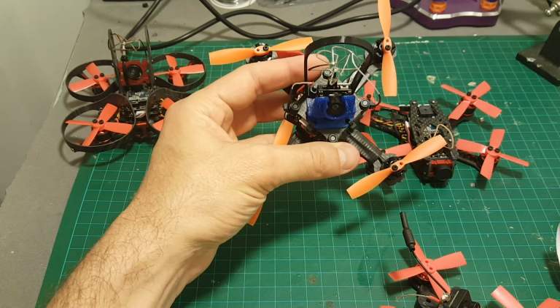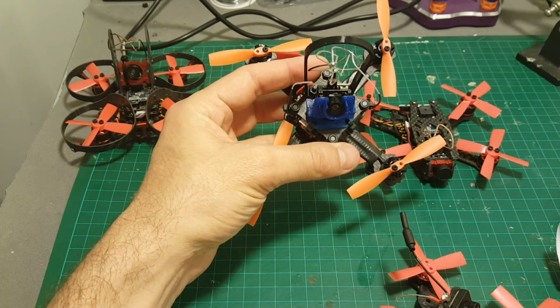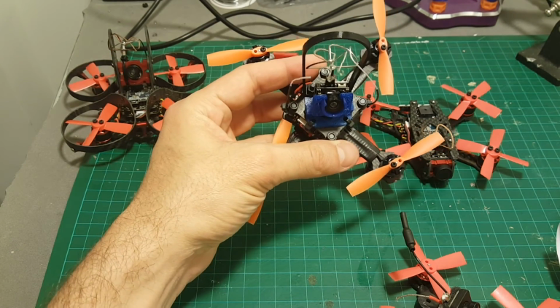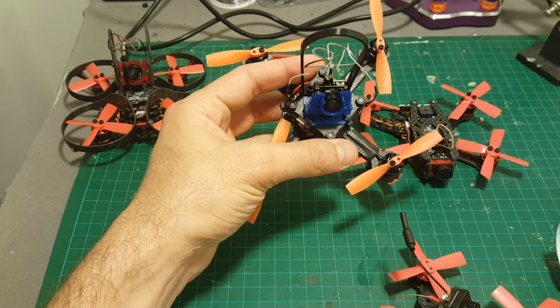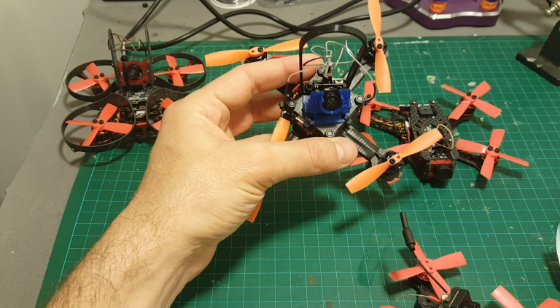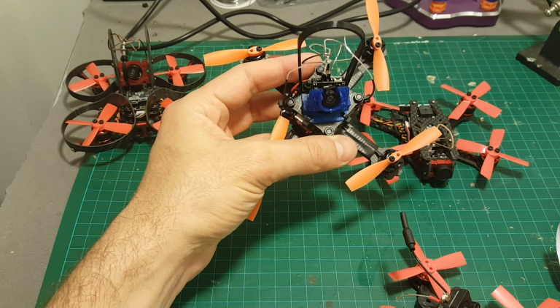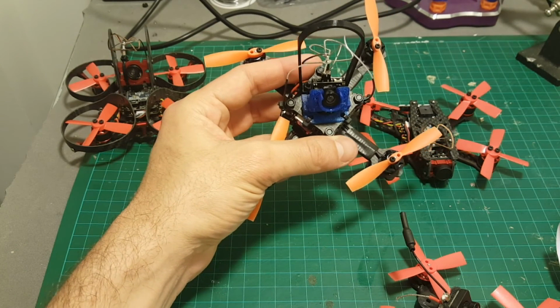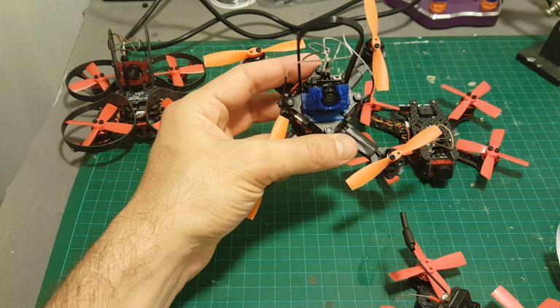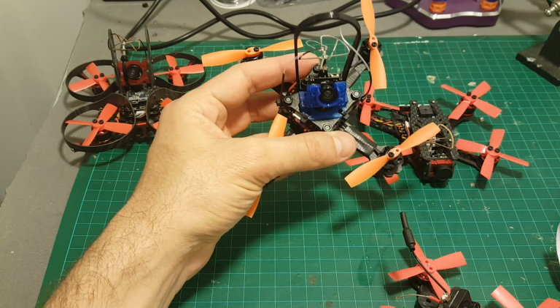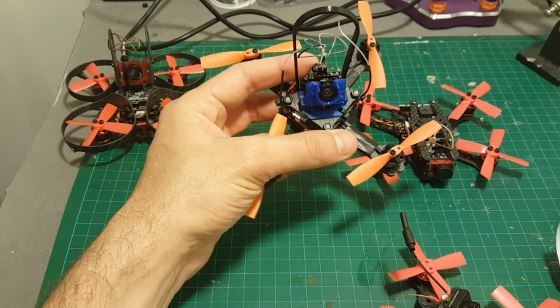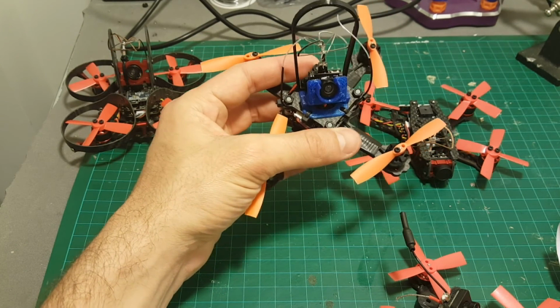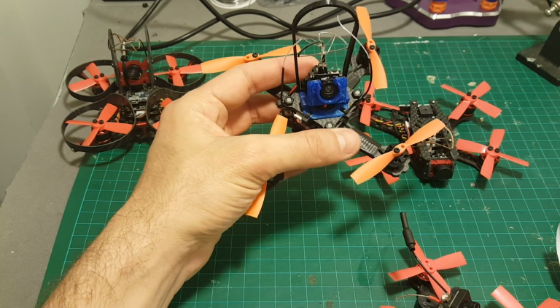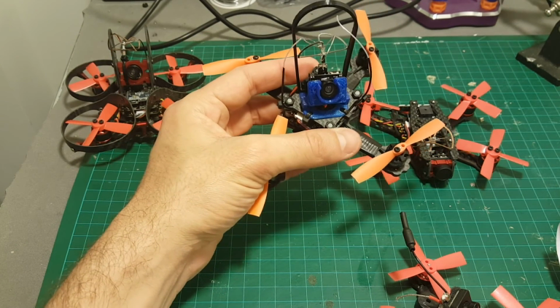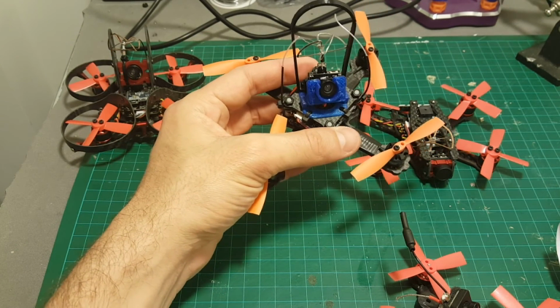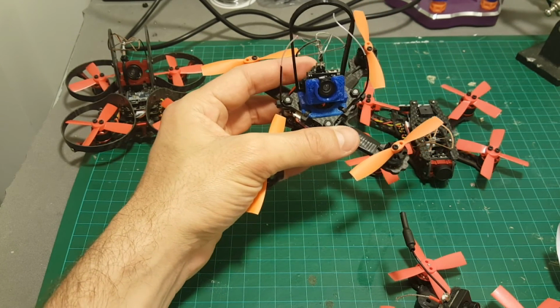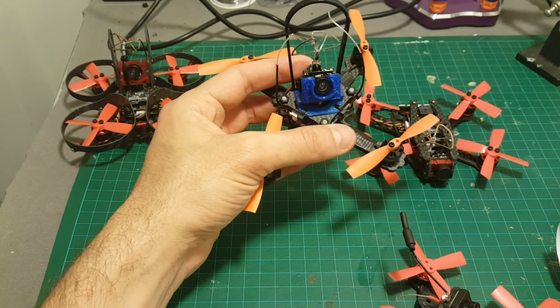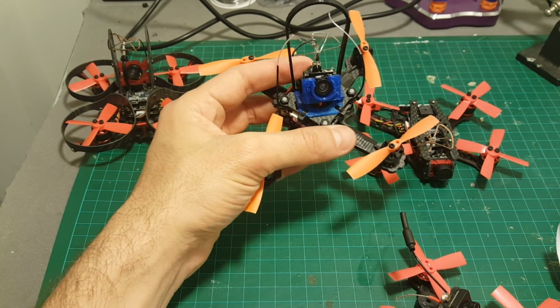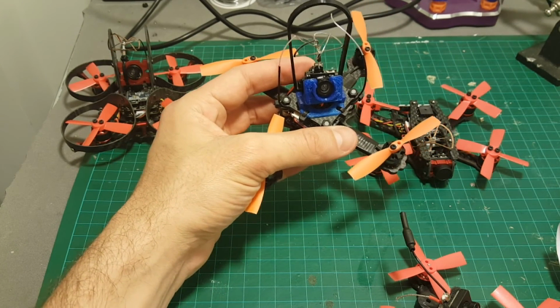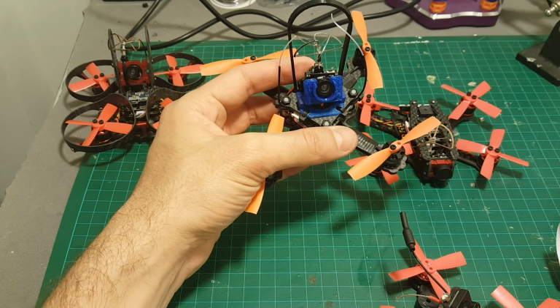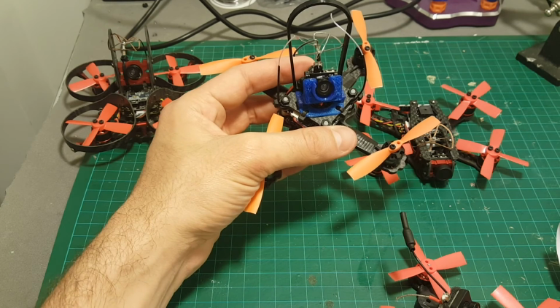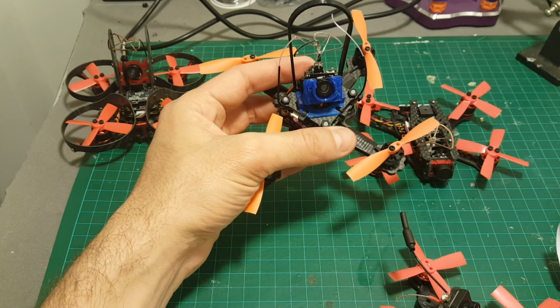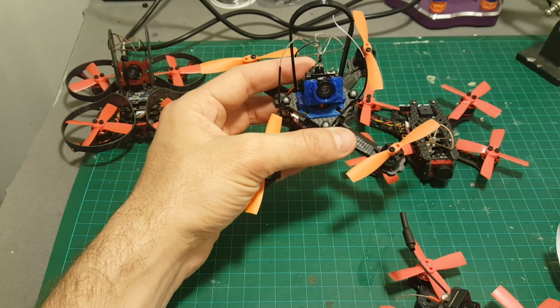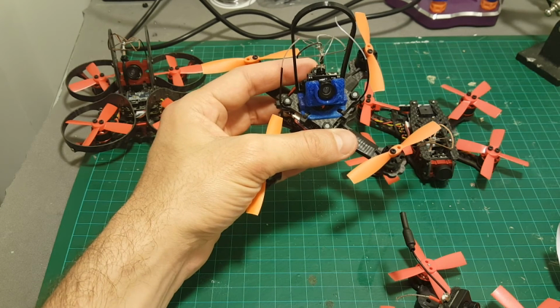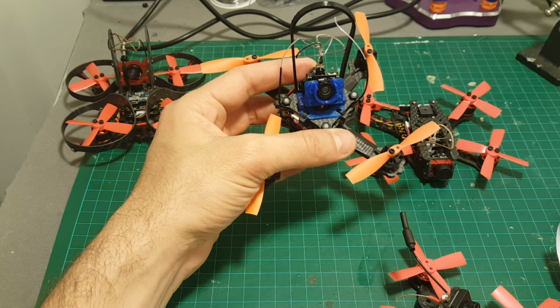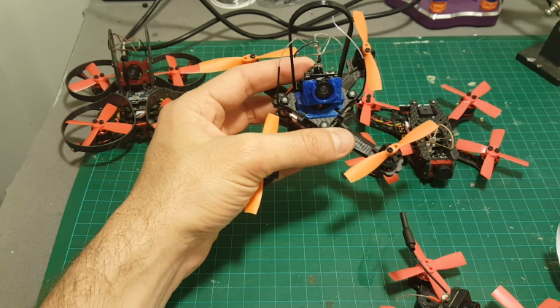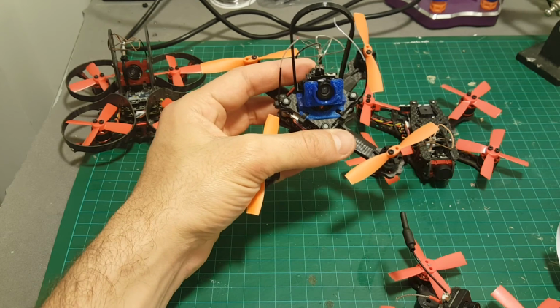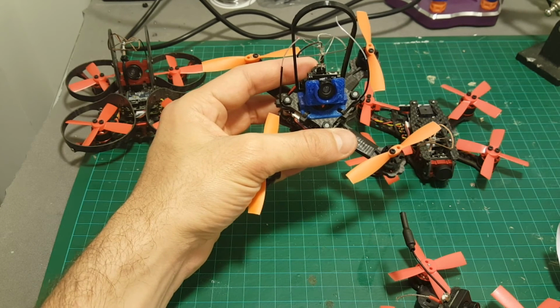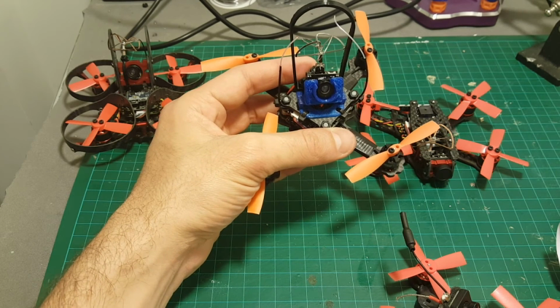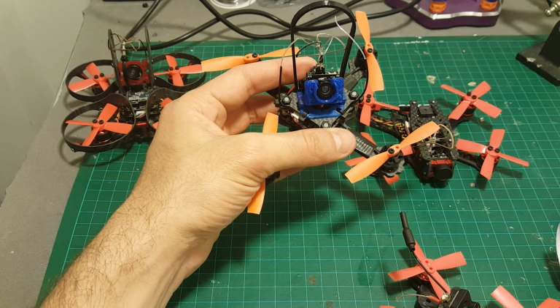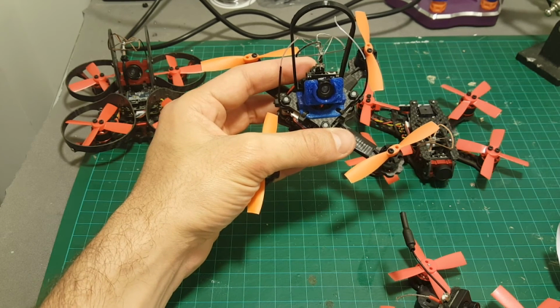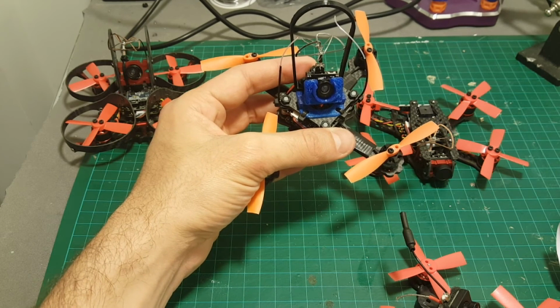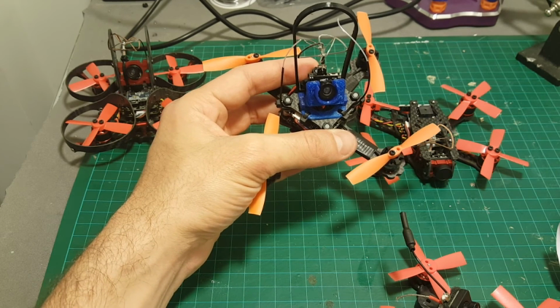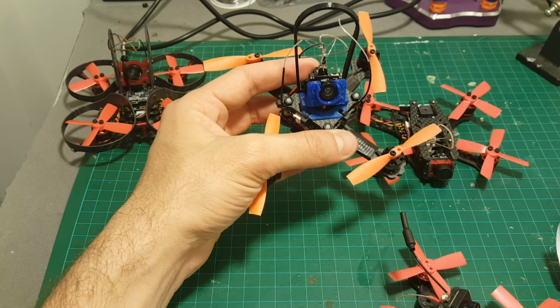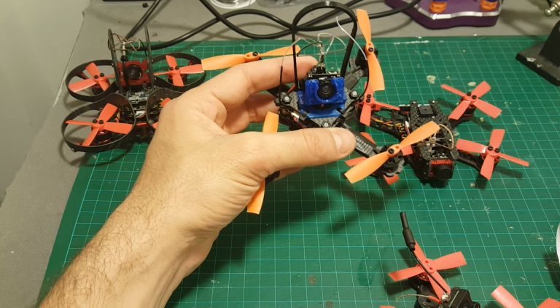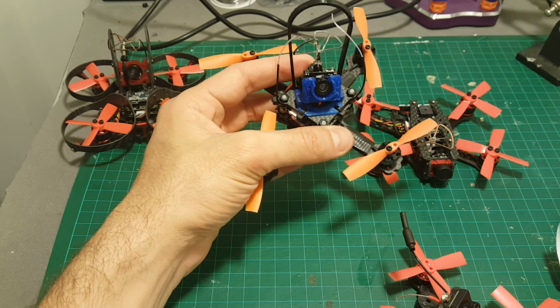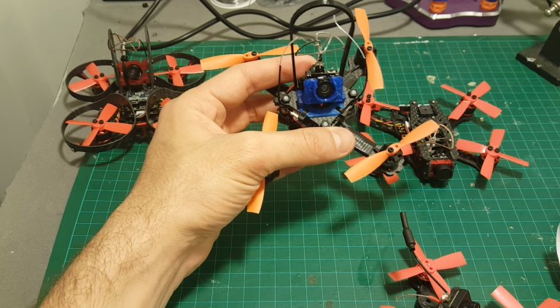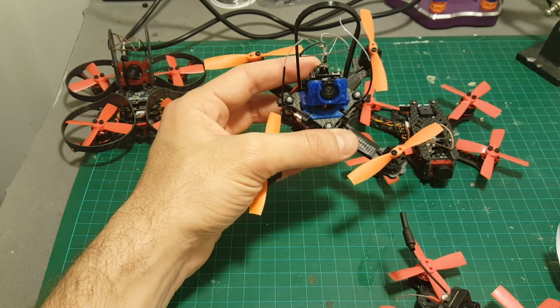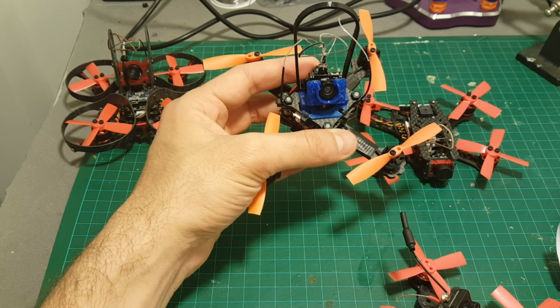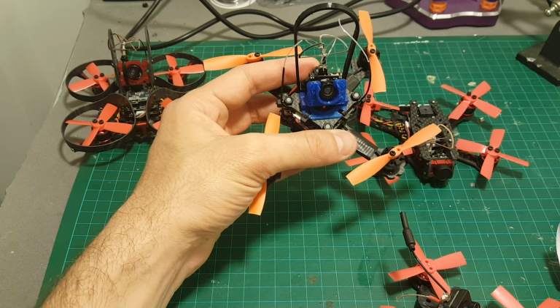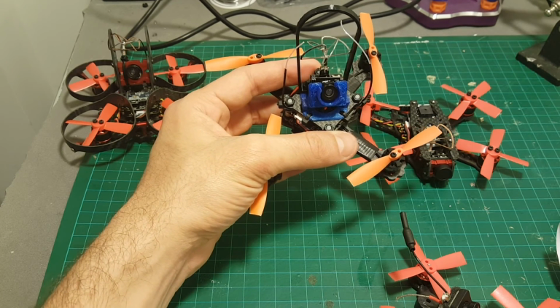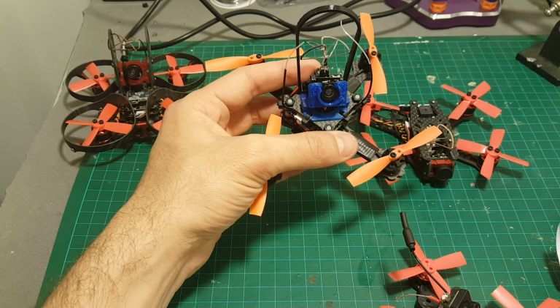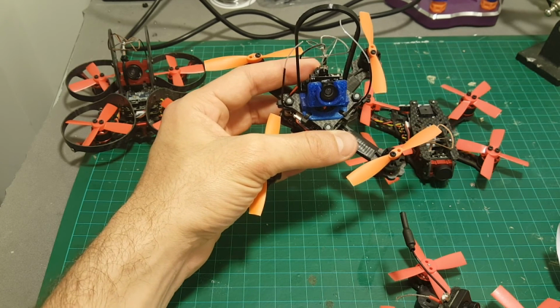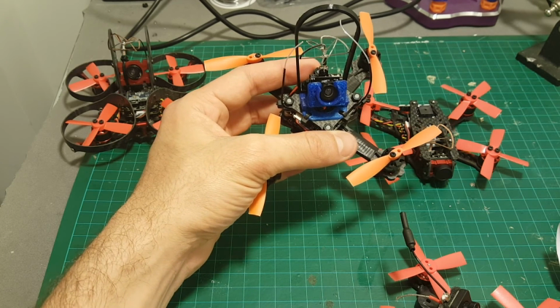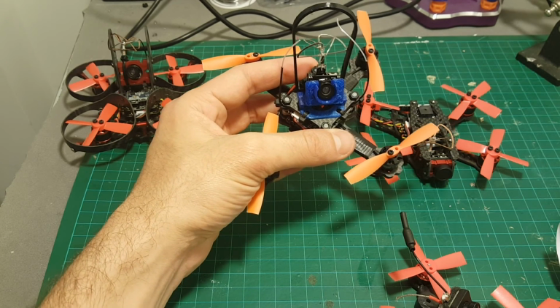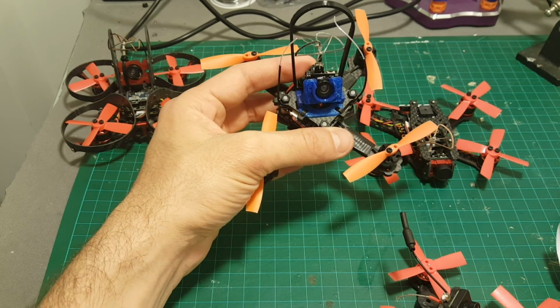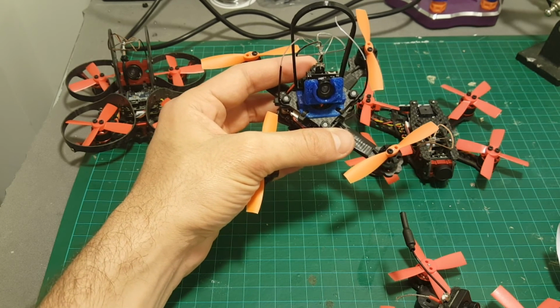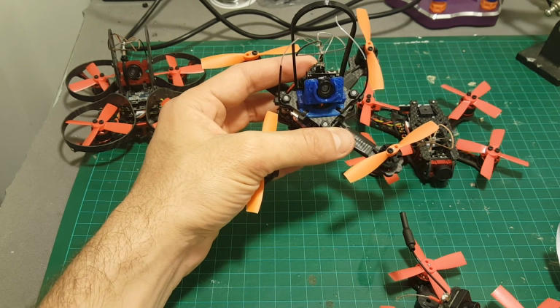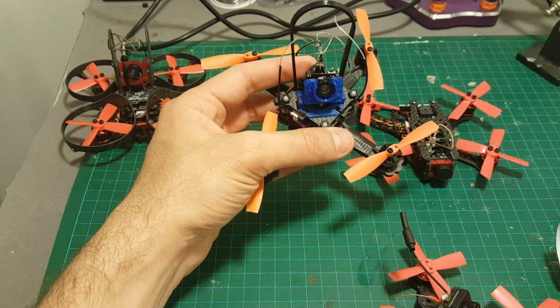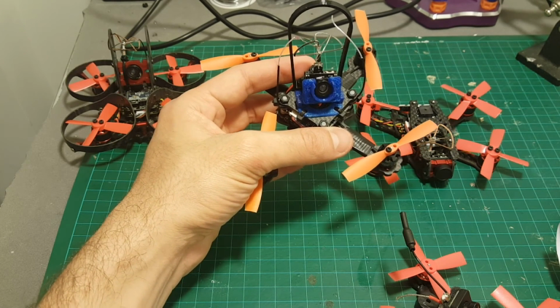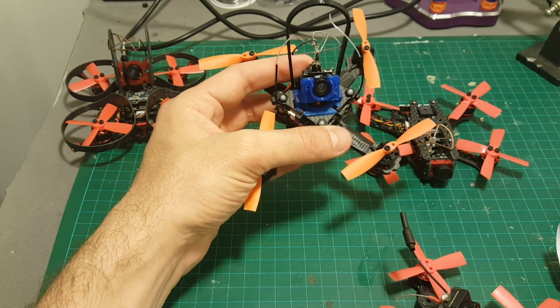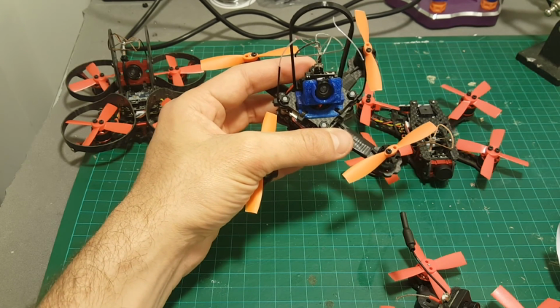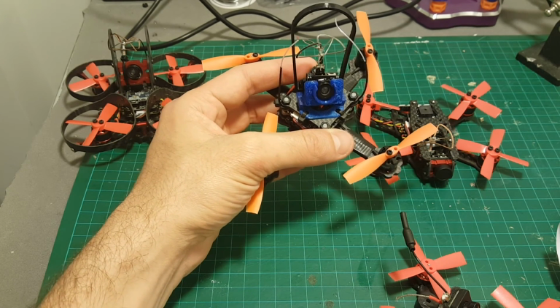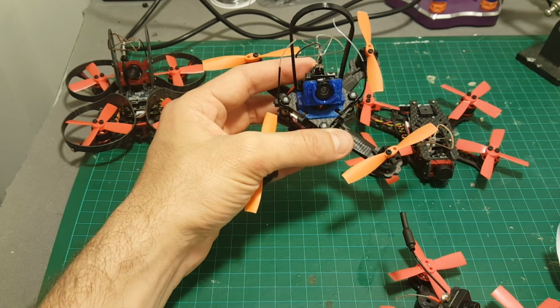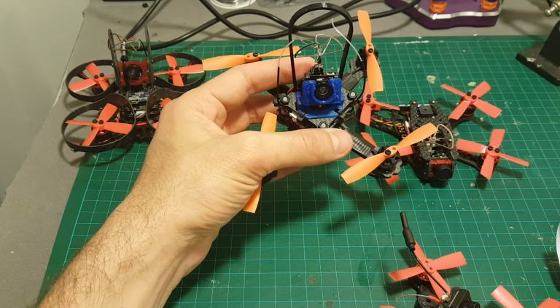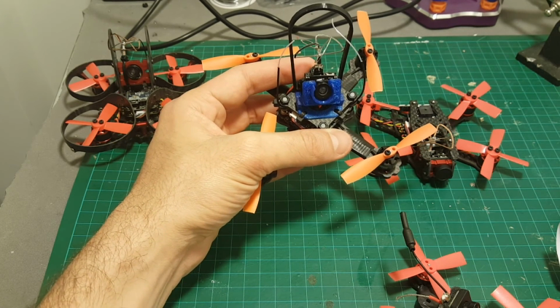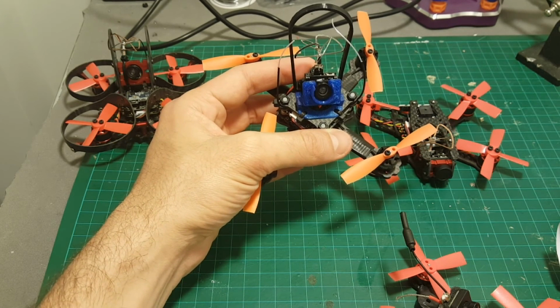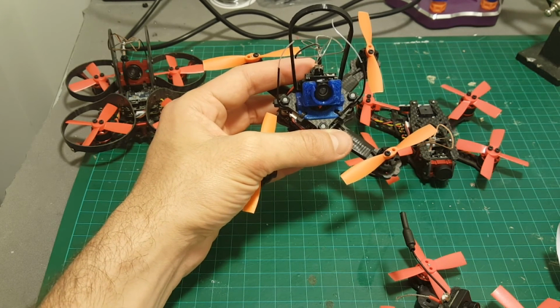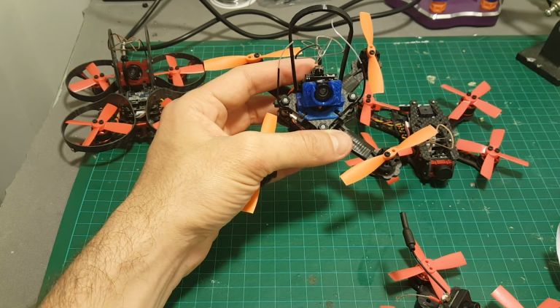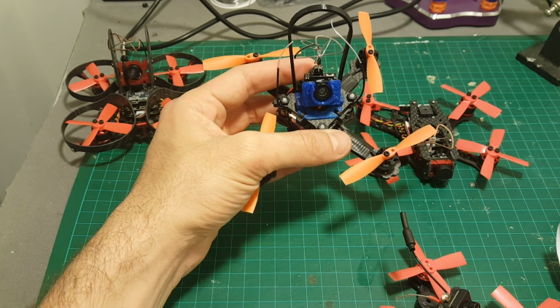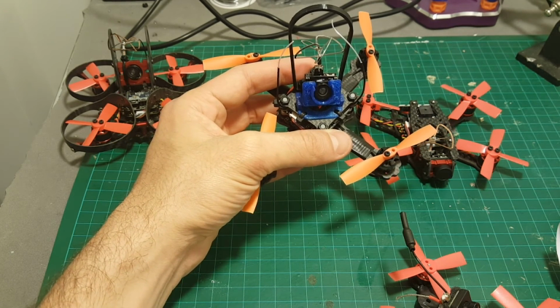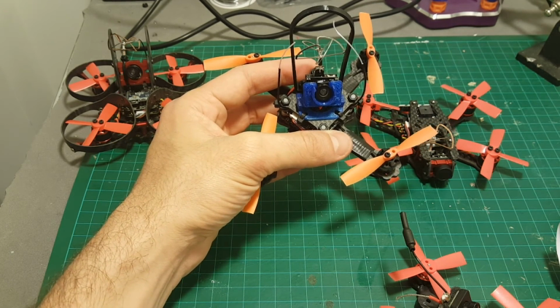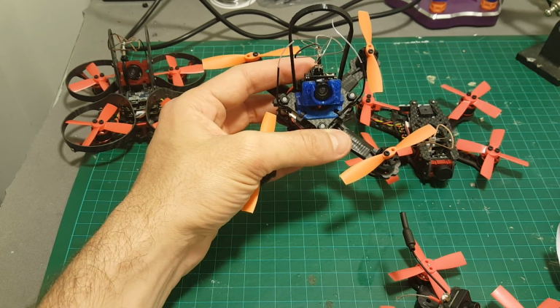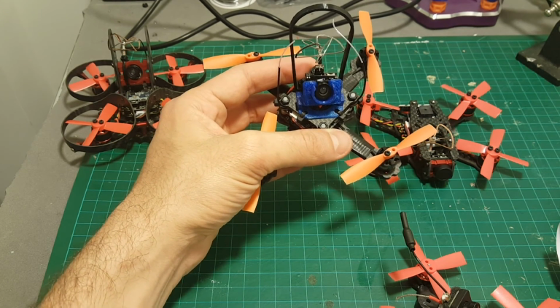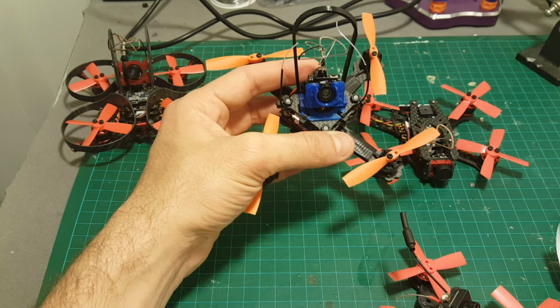The next thing I'm going to do is take it for a test flight. I hope you enjoyed this build video and I'm going to see you in my next videos — goodbye.